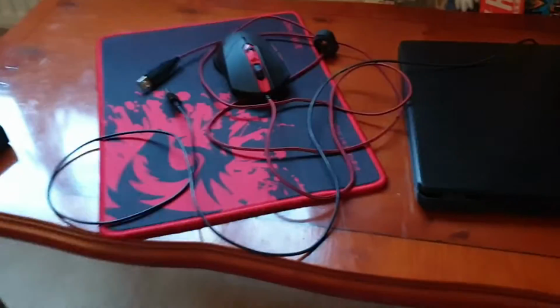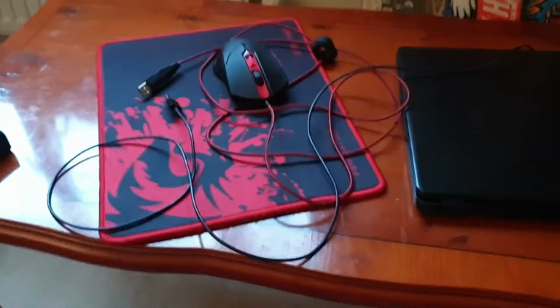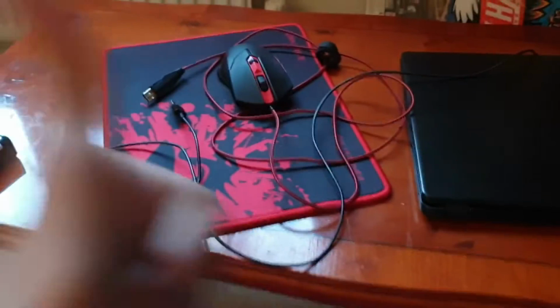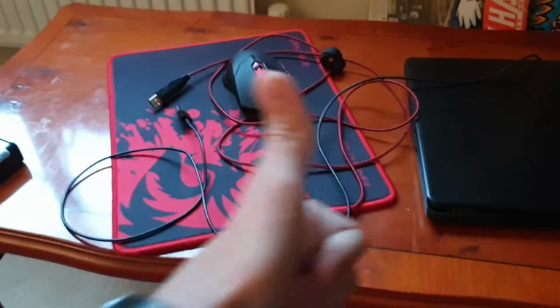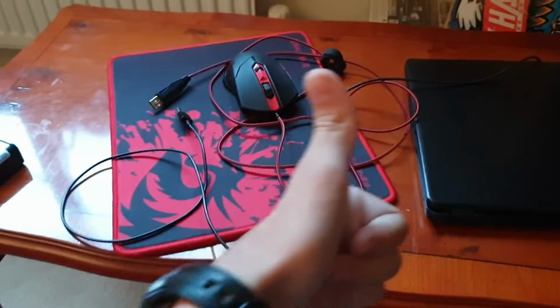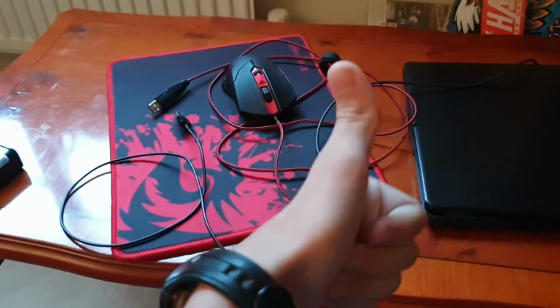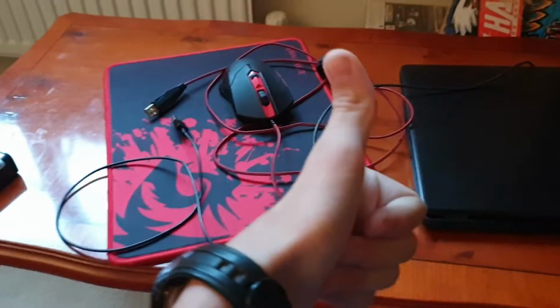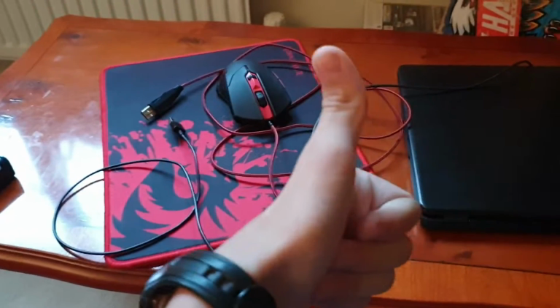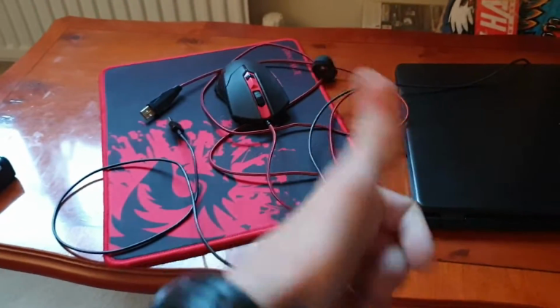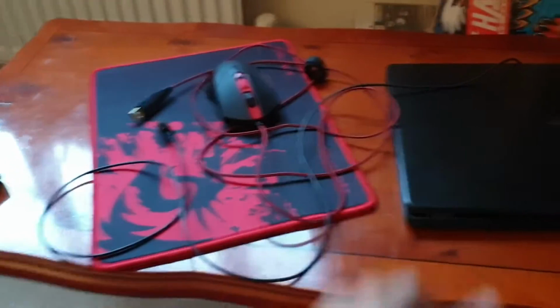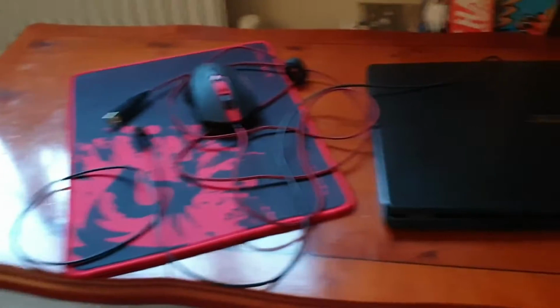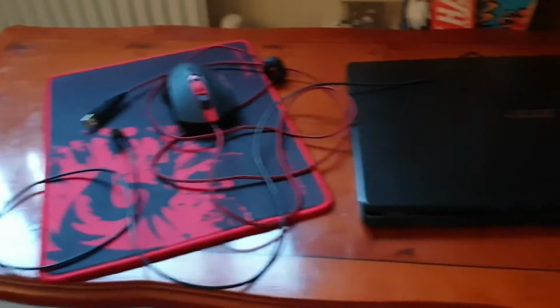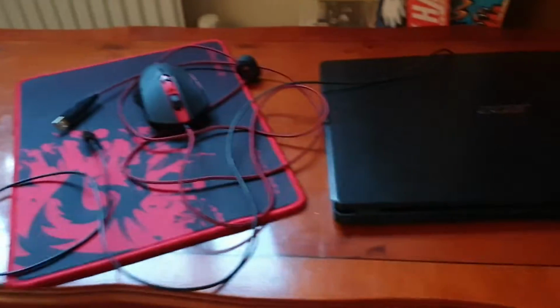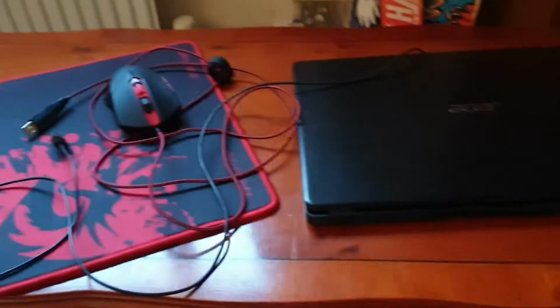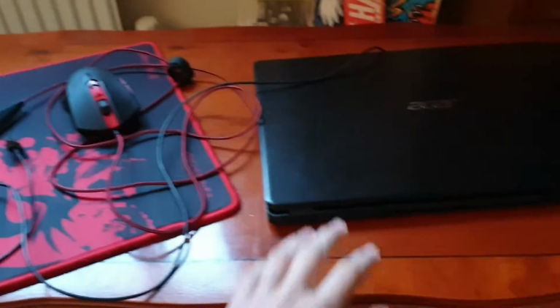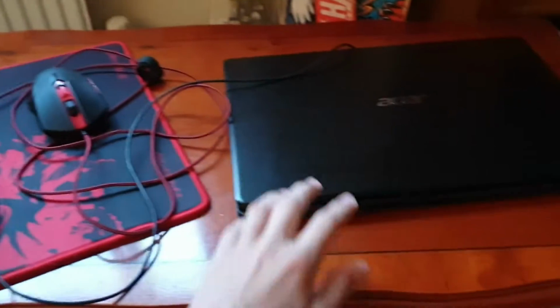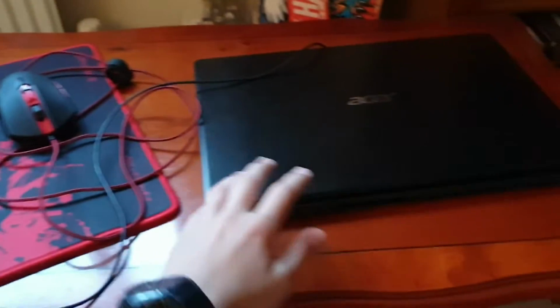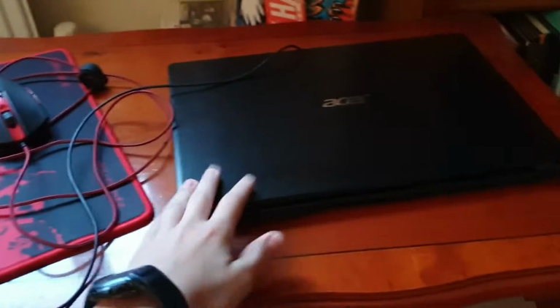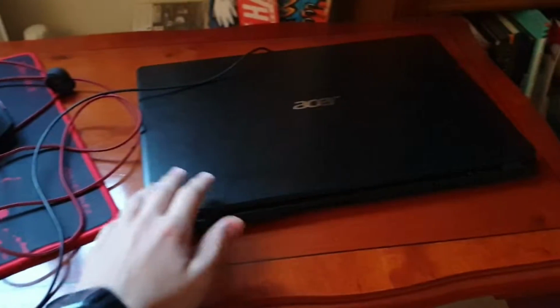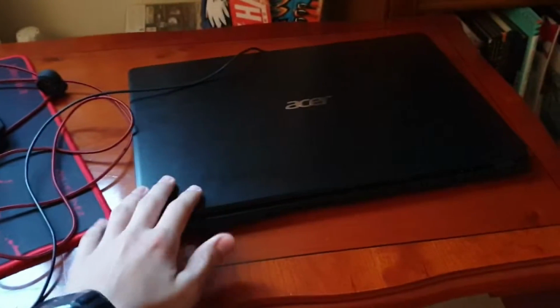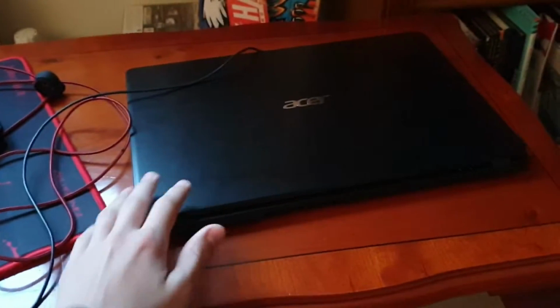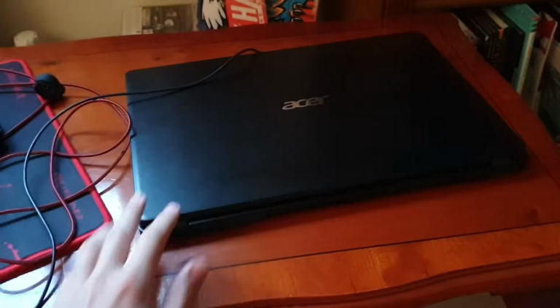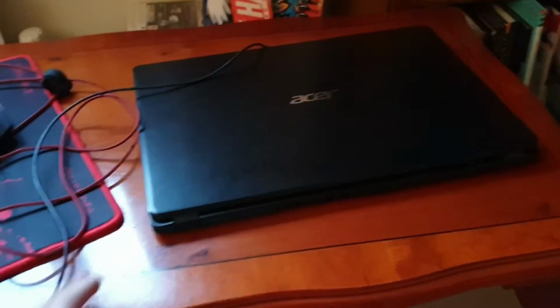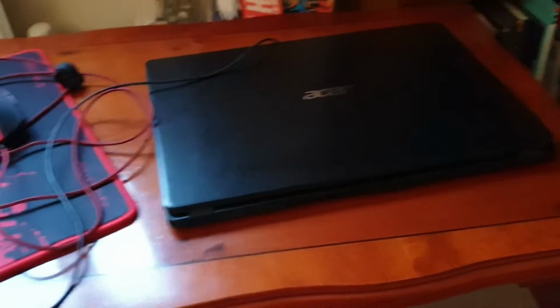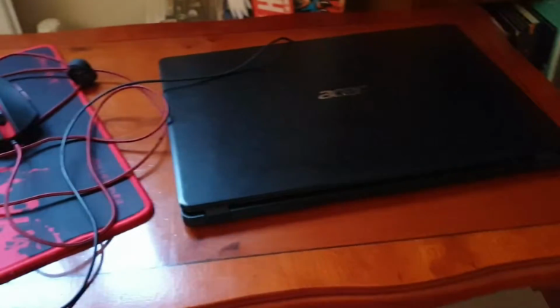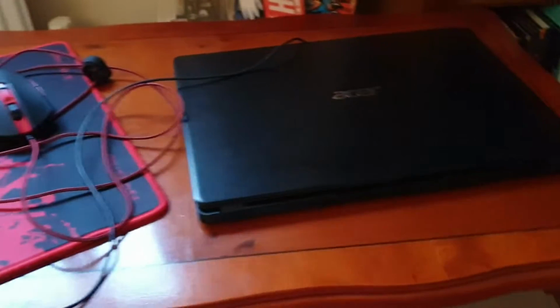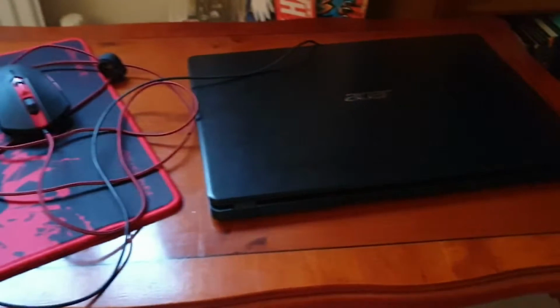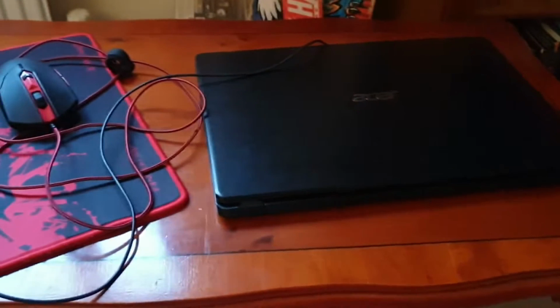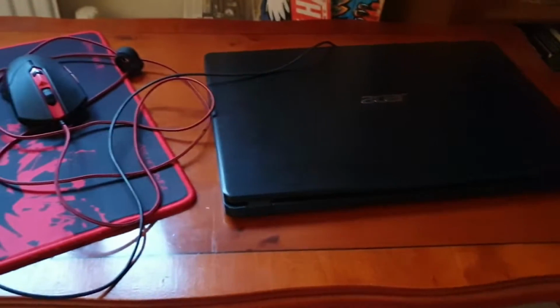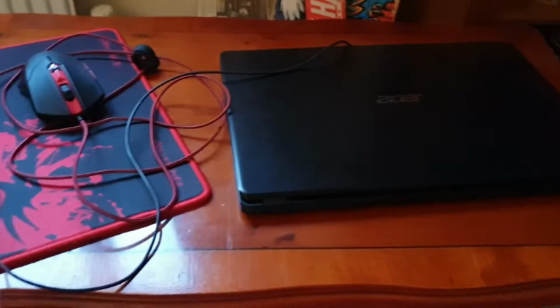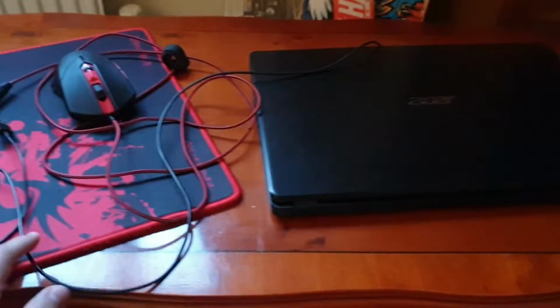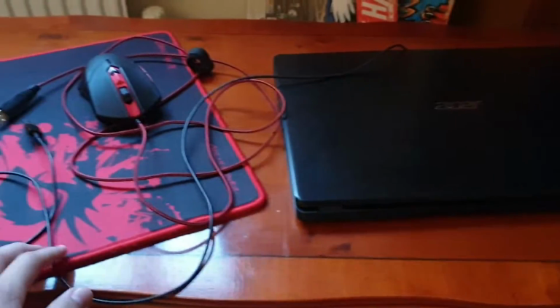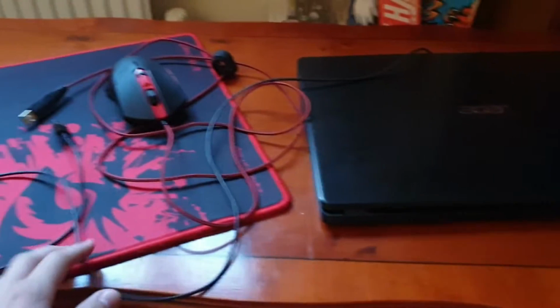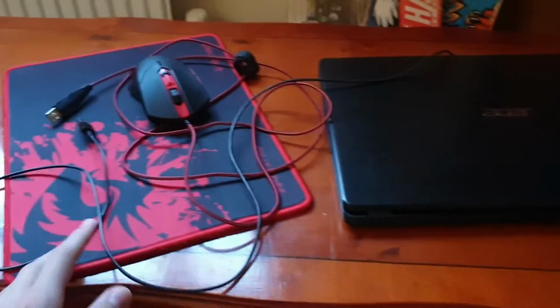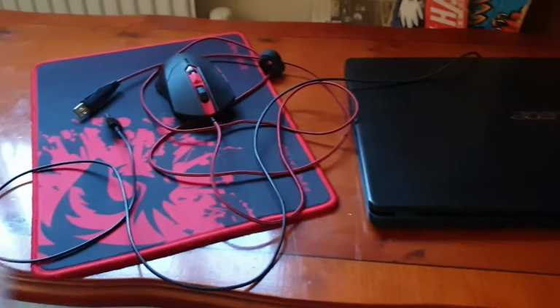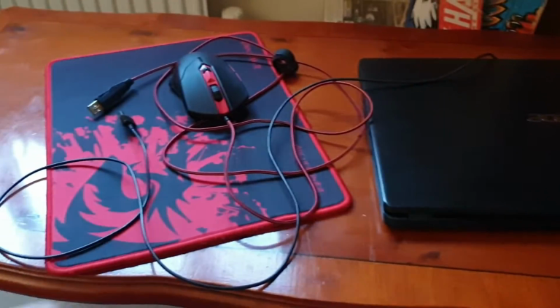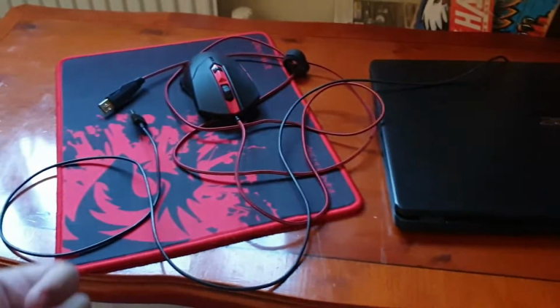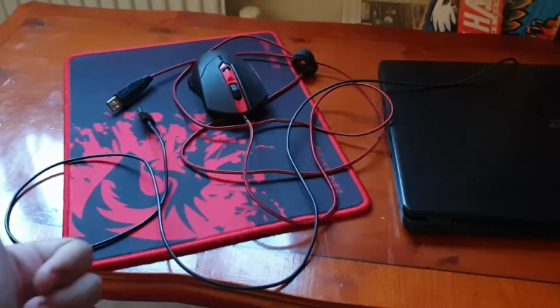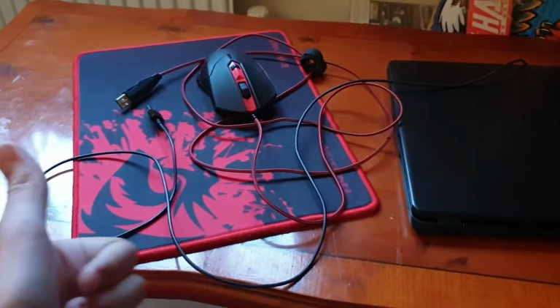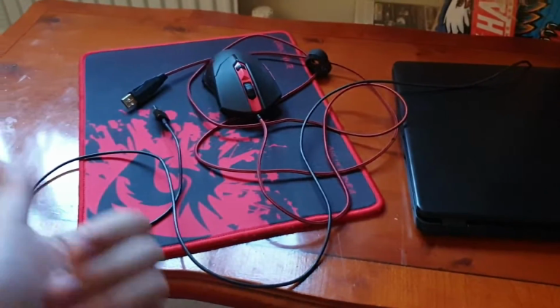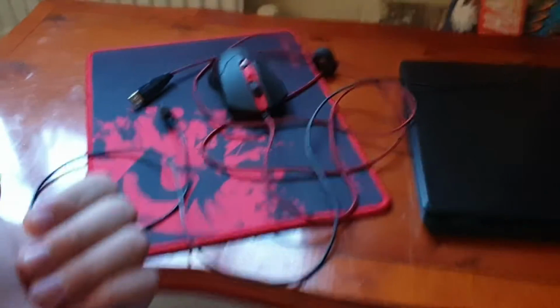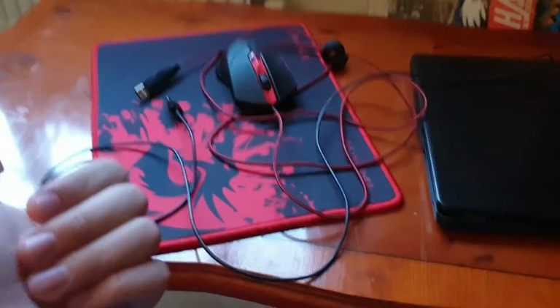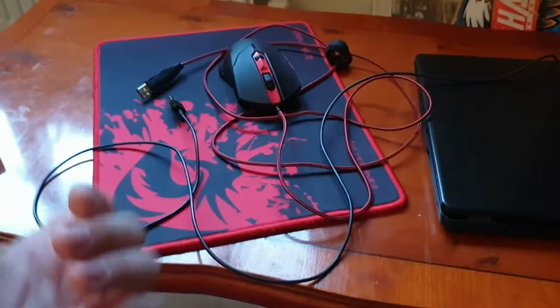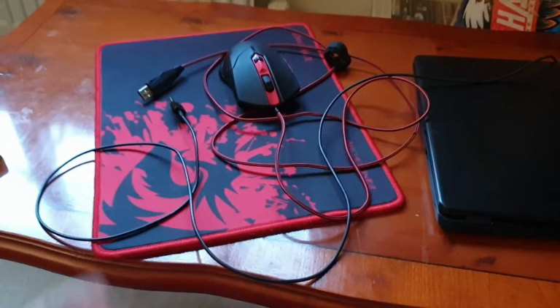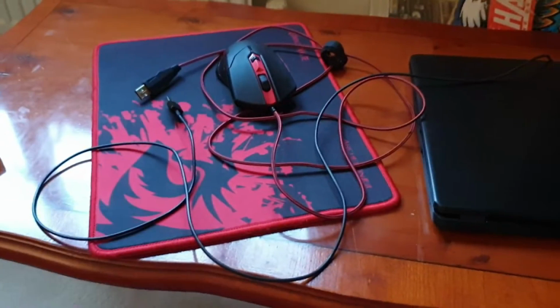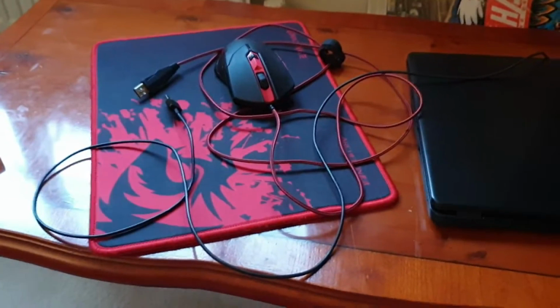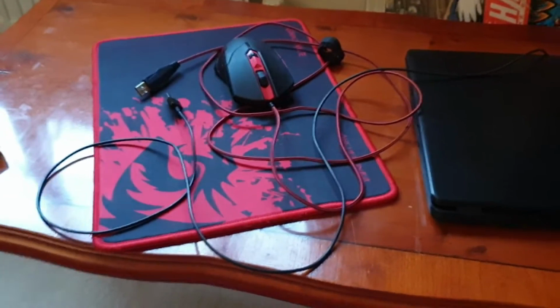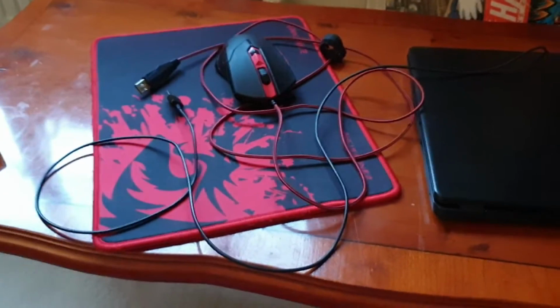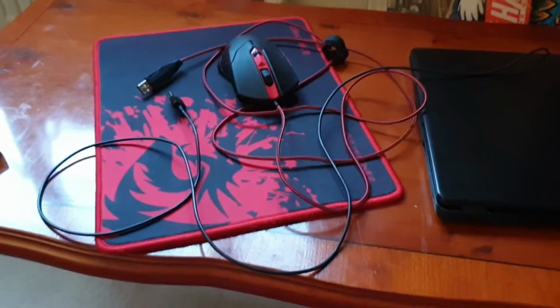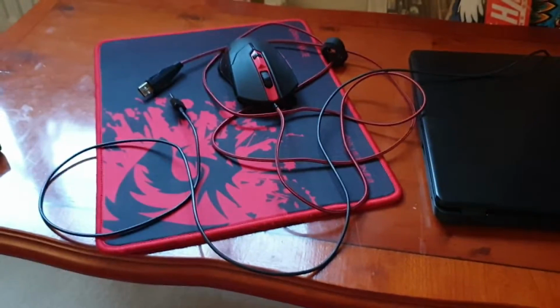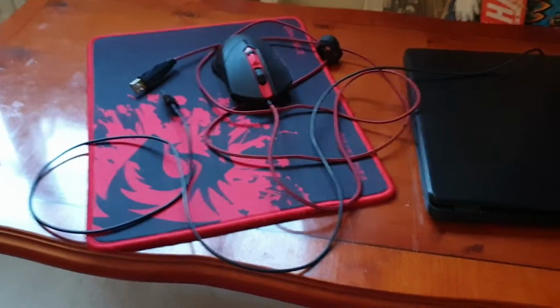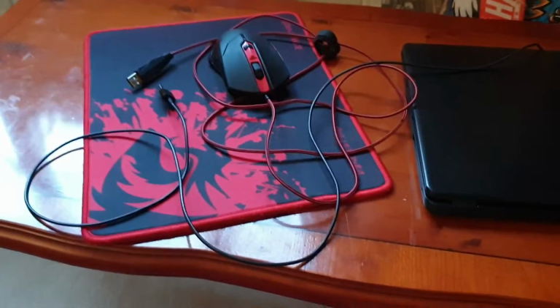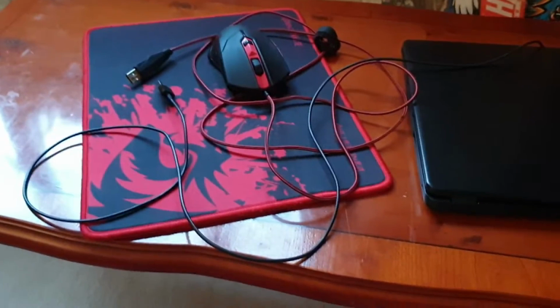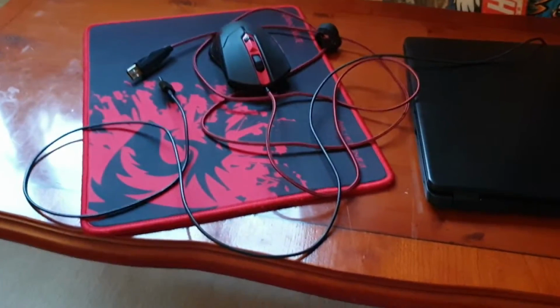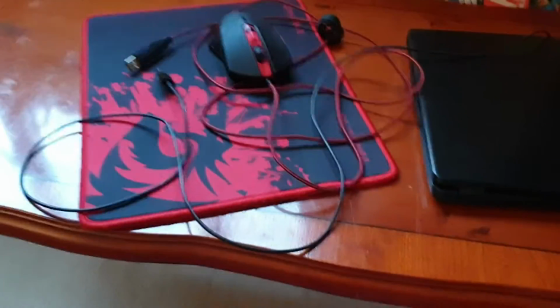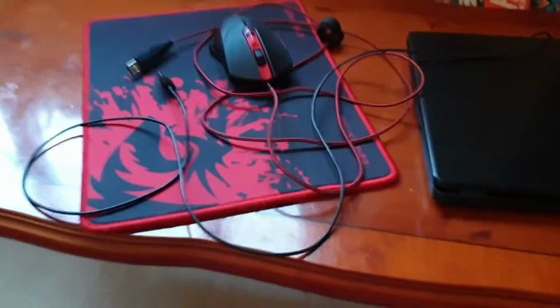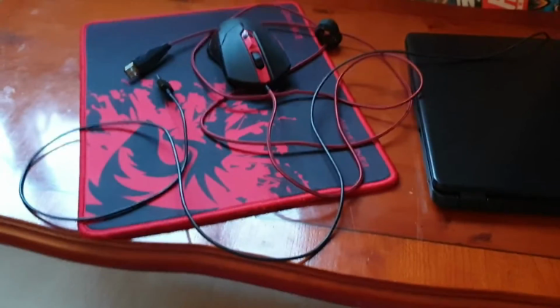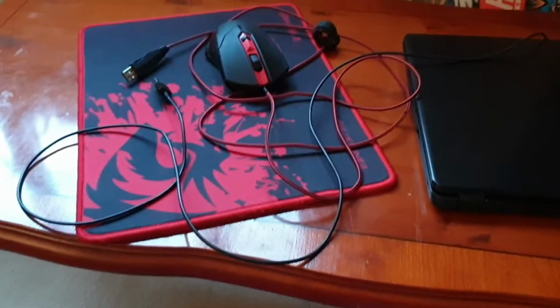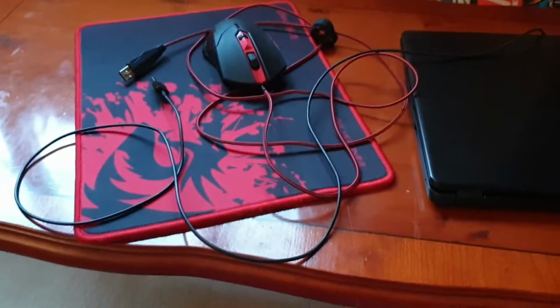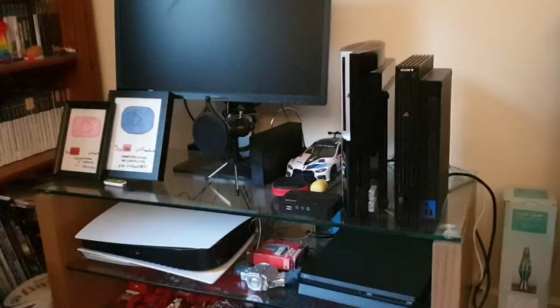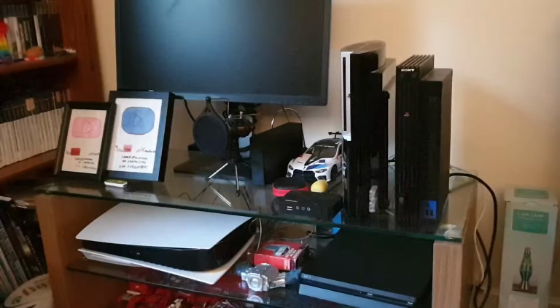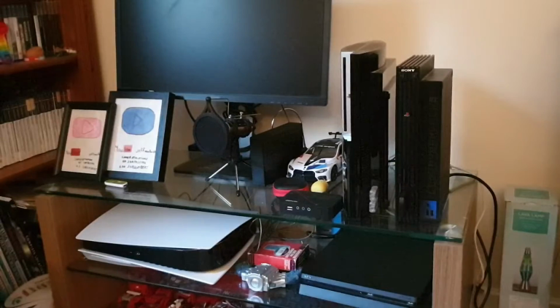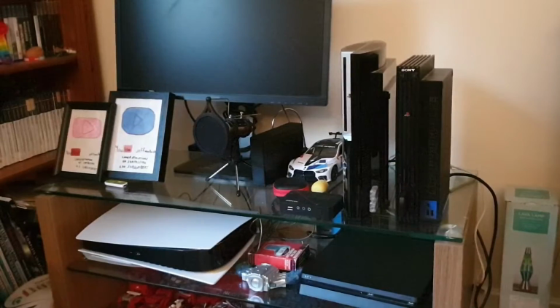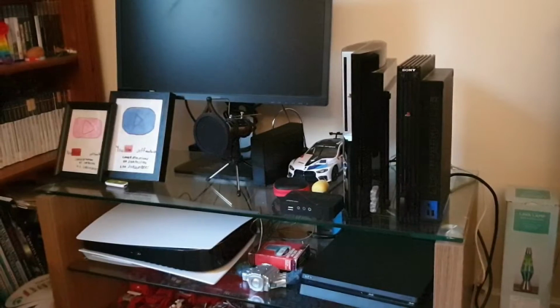Here's my mouse and mouse pad. That's what I edit on — my laptop. Editing on it right now. The mouse is just pretty basic.